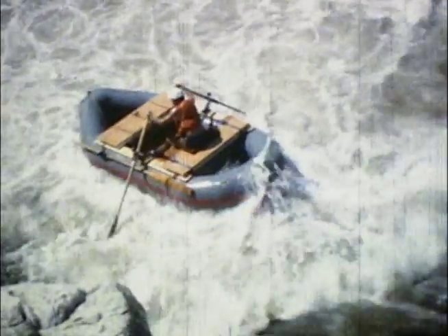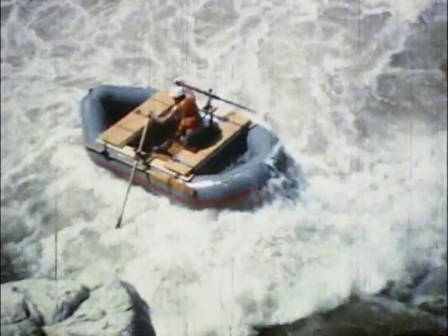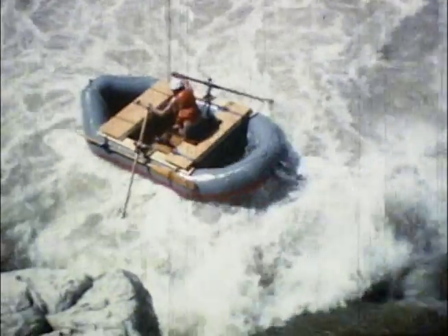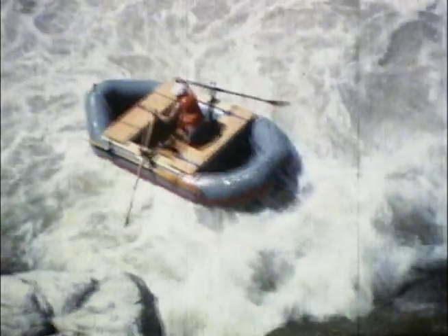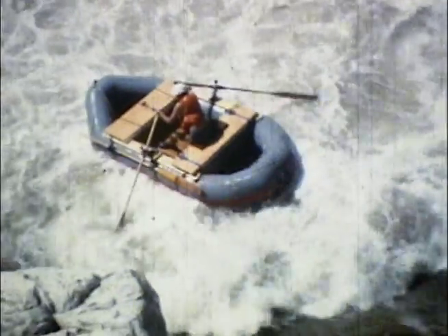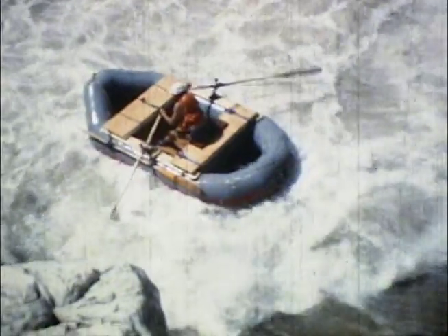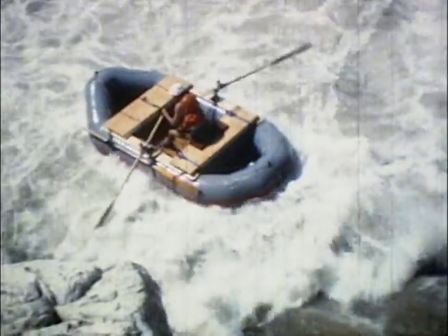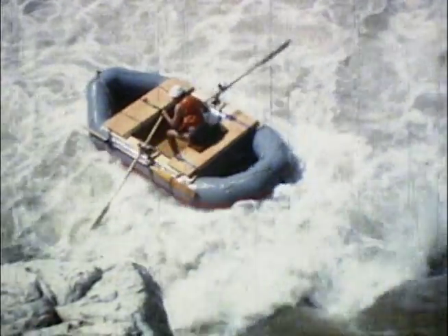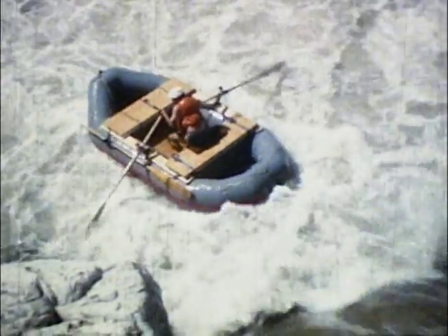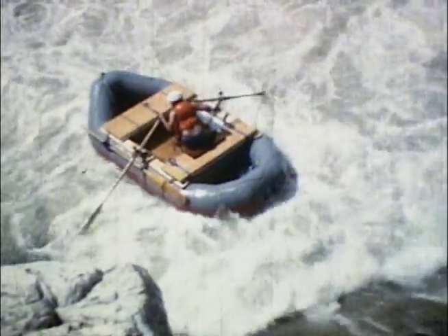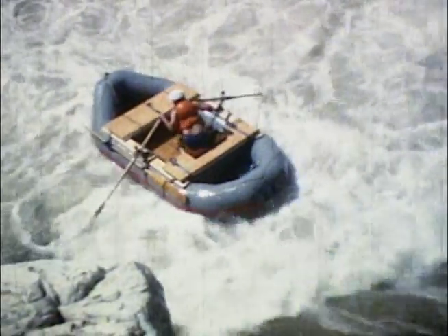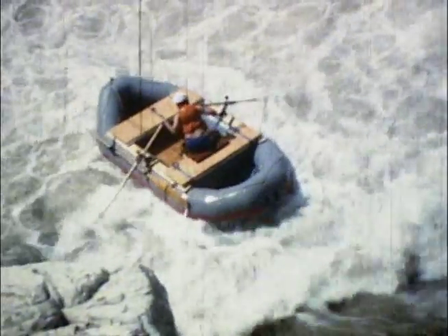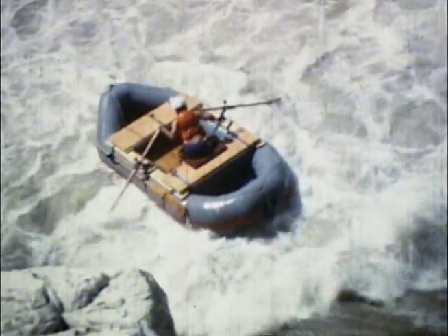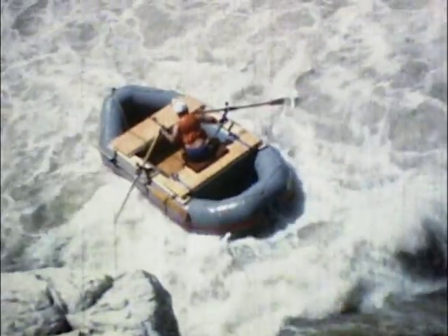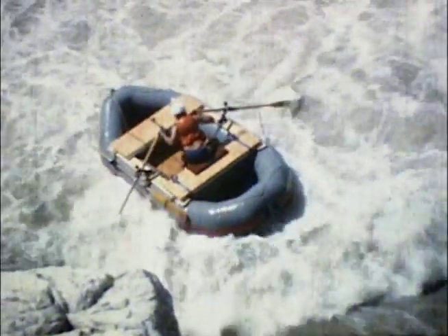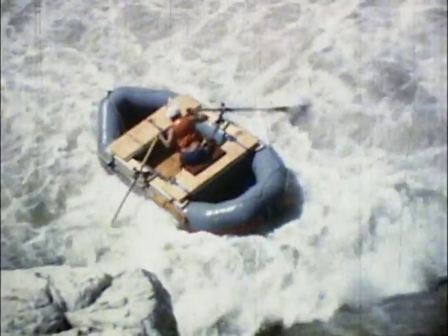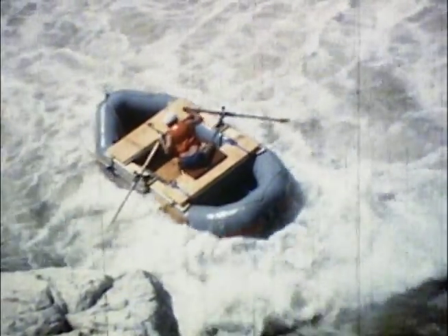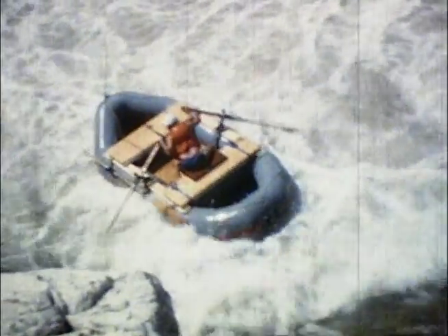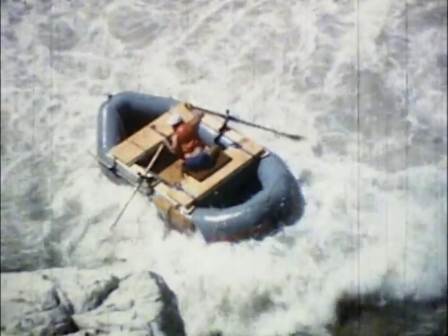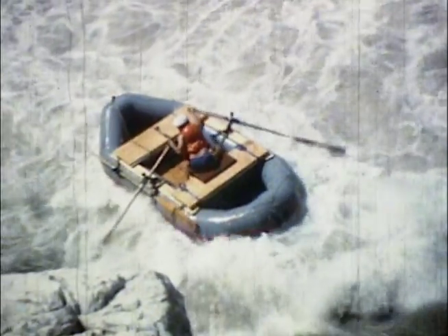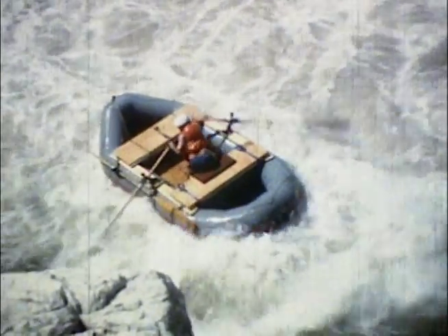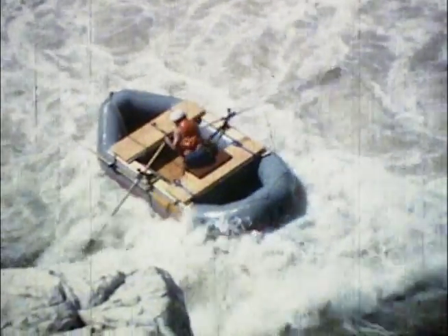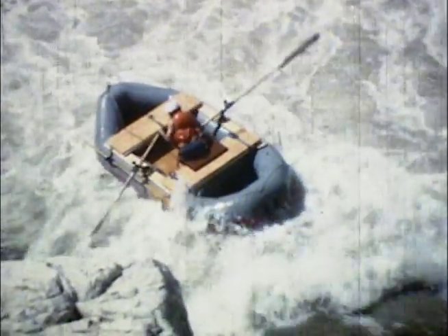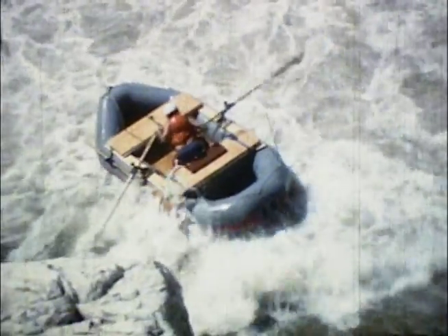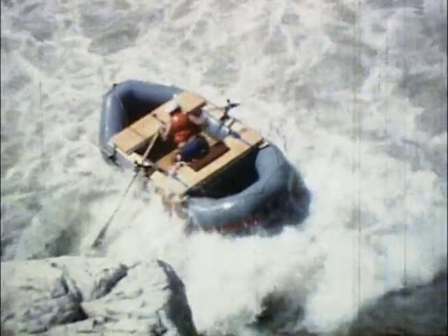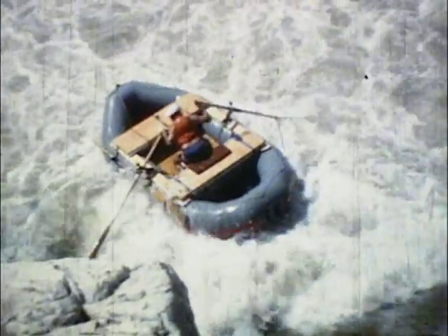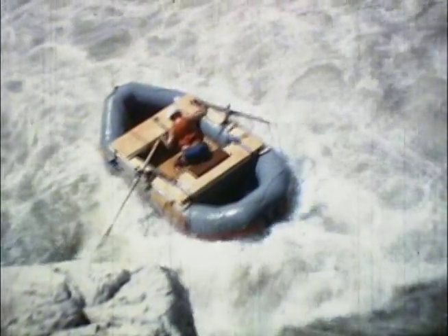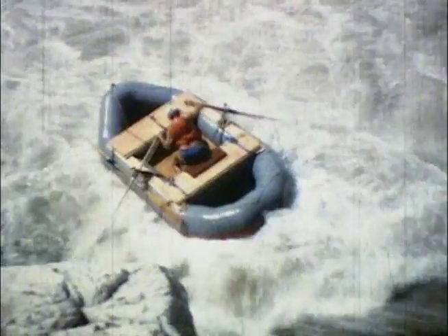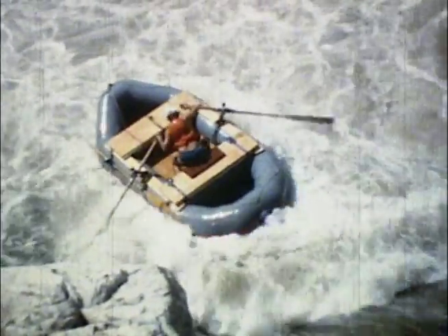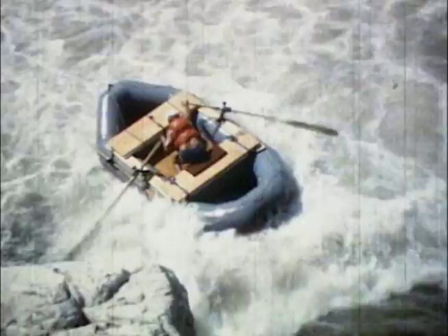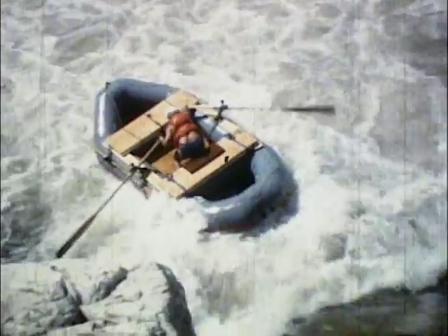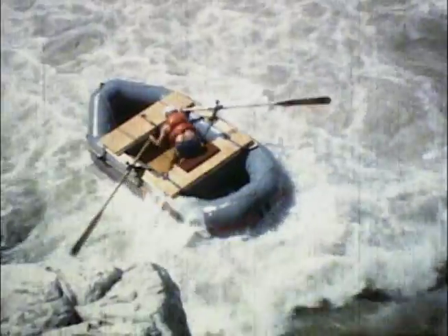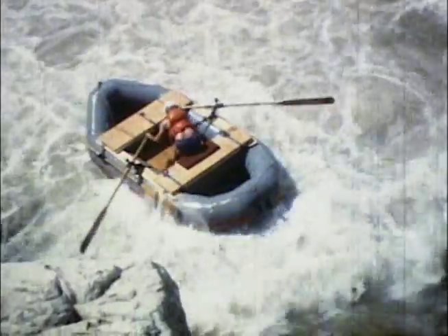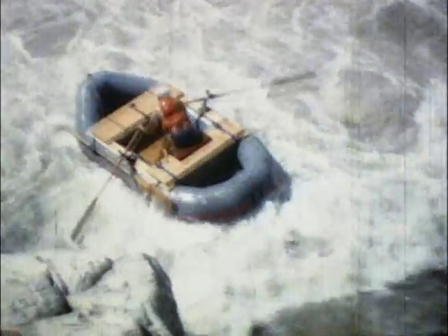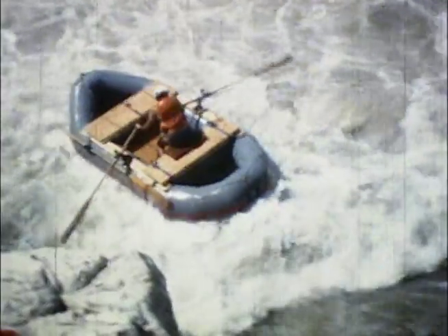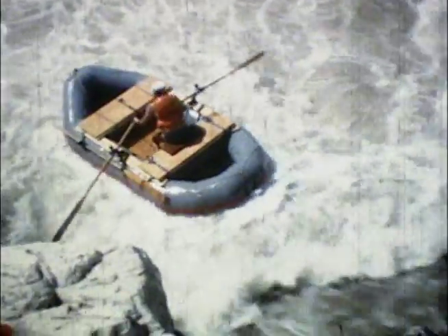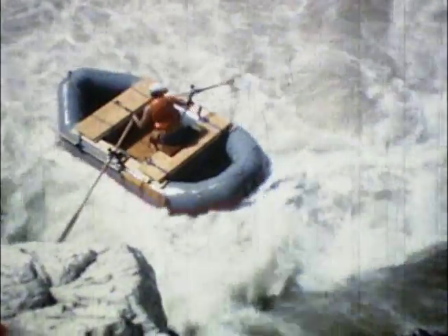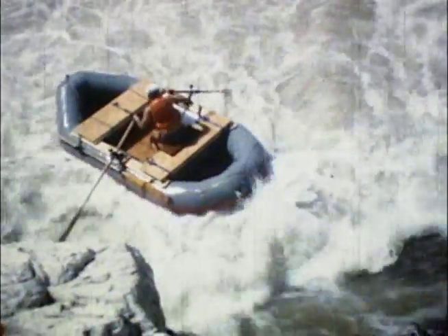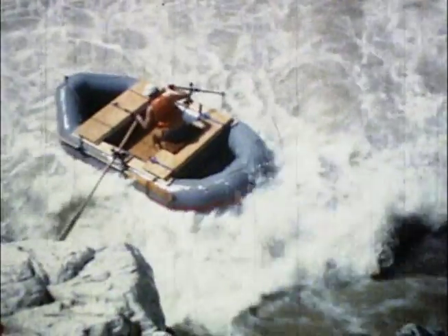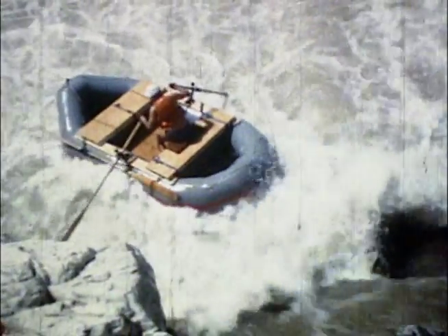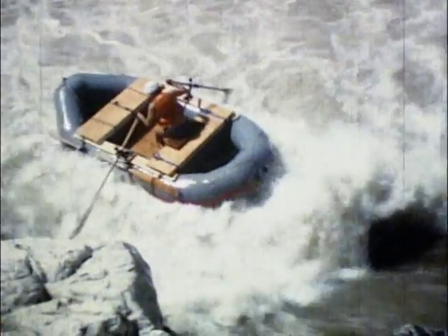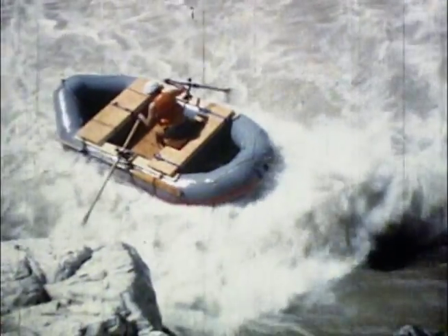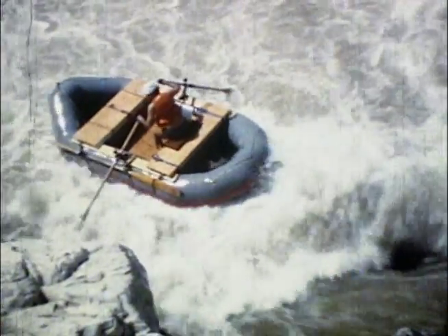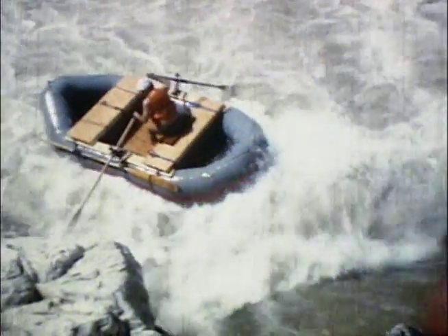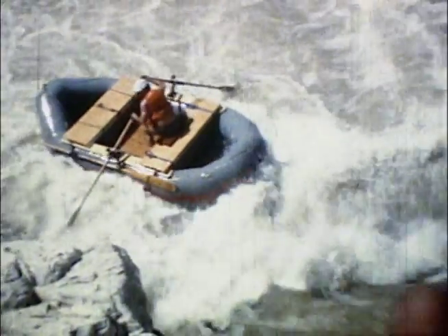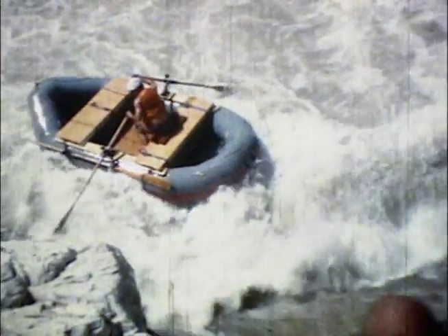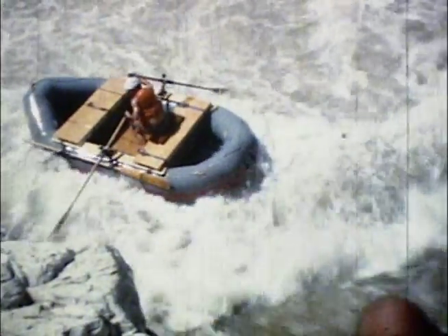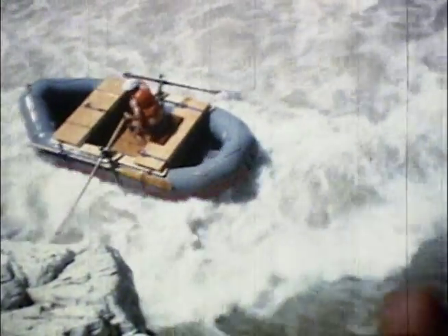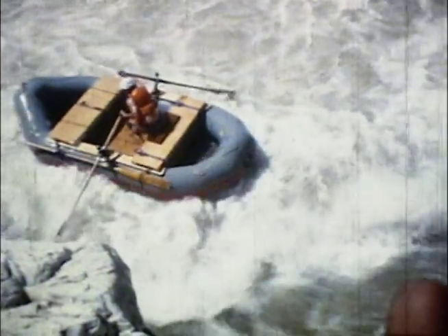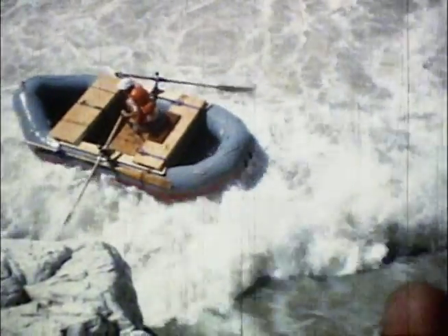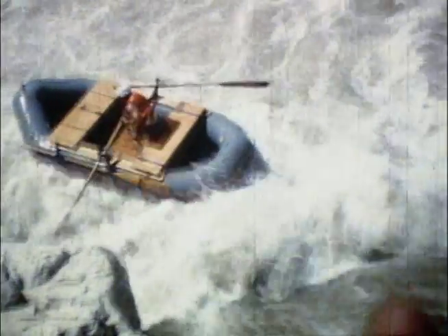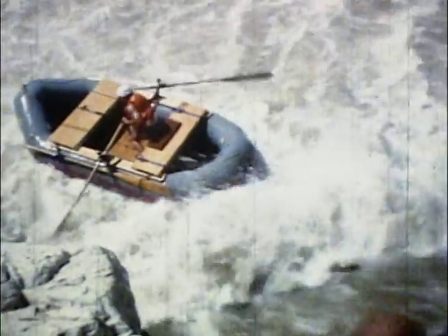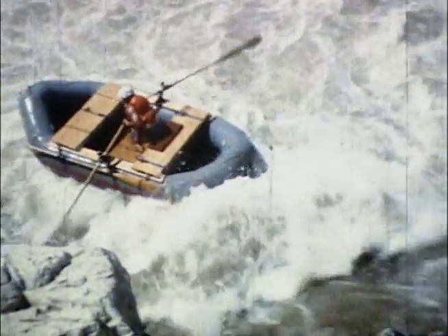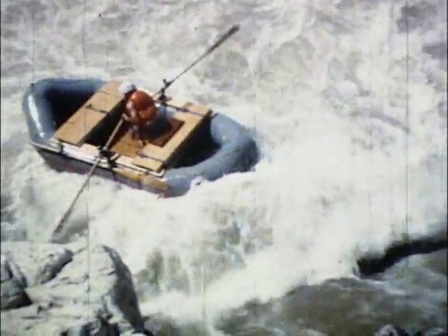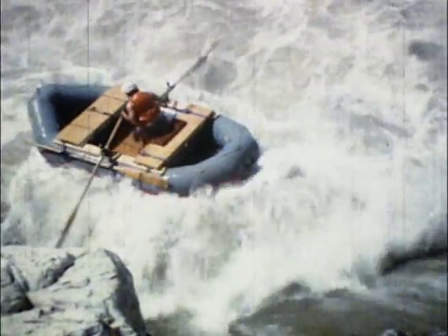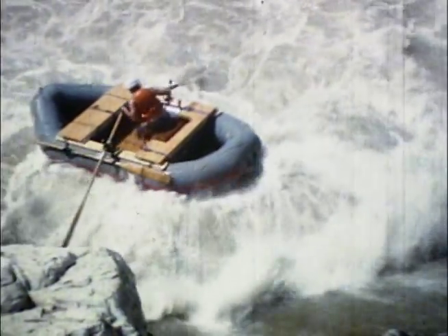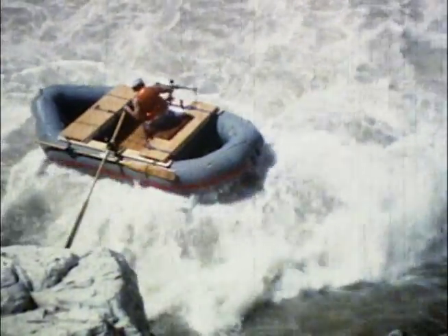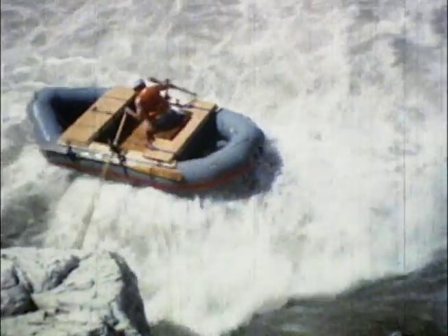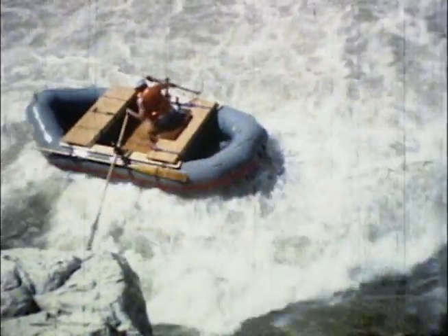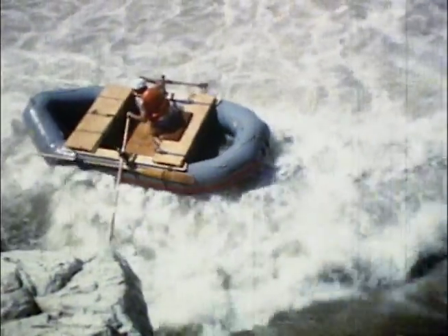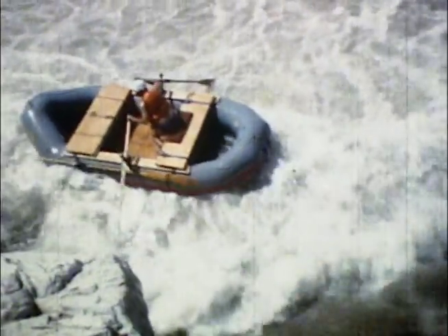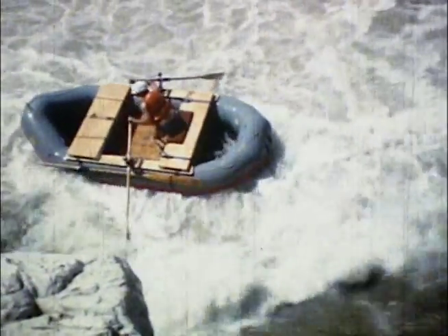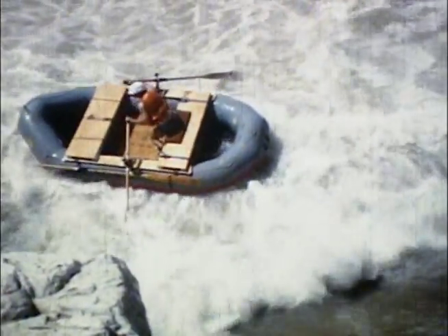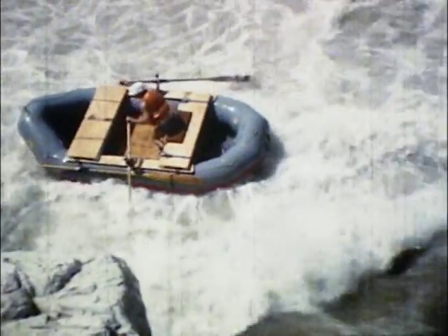The action of the hydraulic could reach downstream and pull a full-sized boat back into the keeper hole. You are struggling.